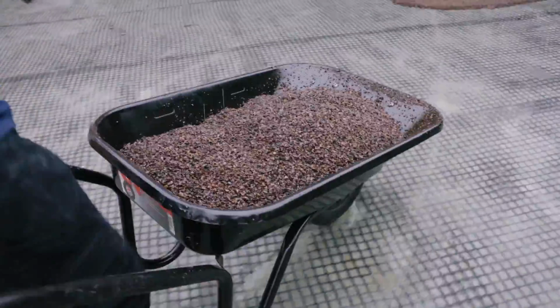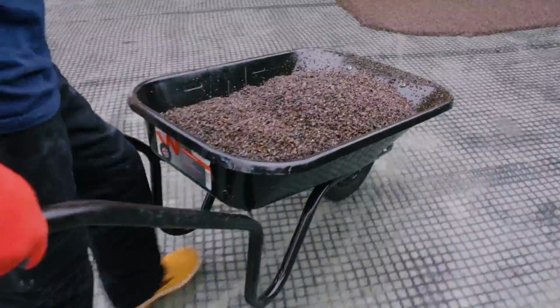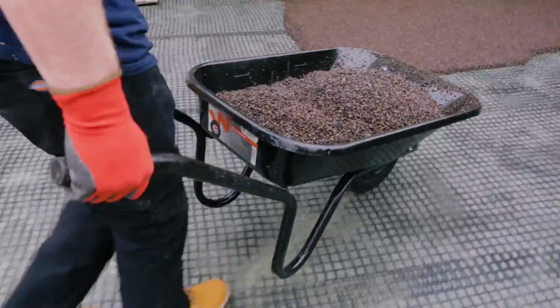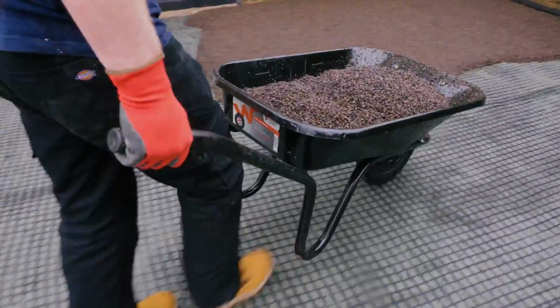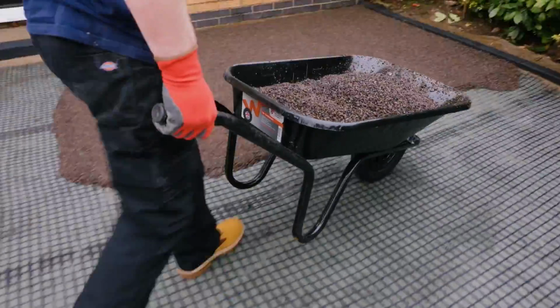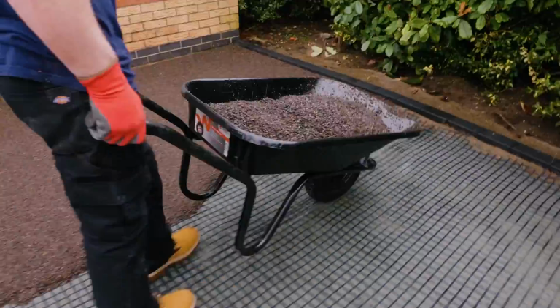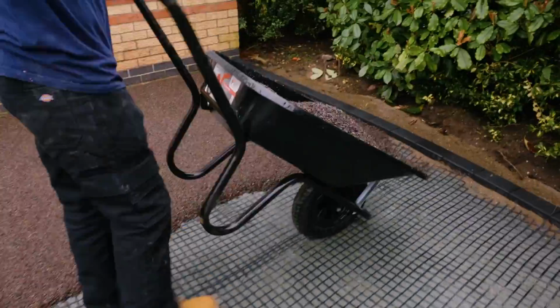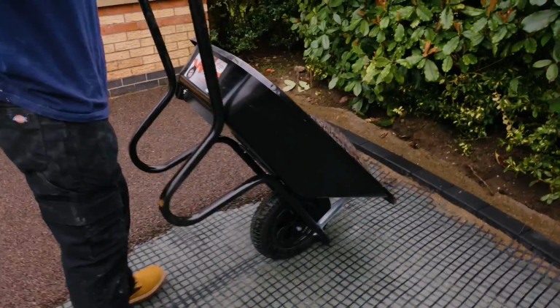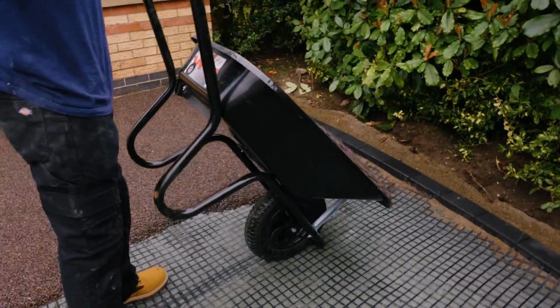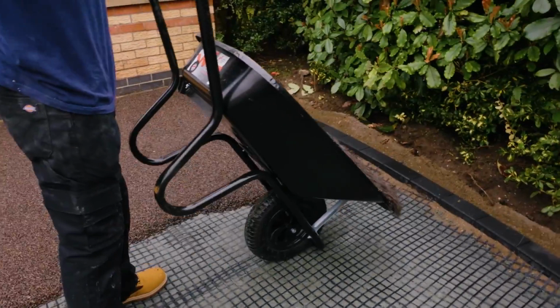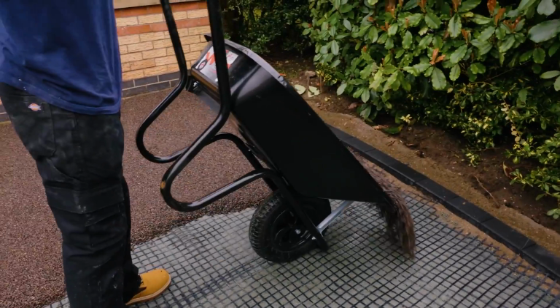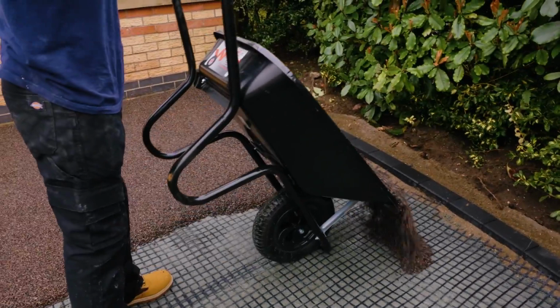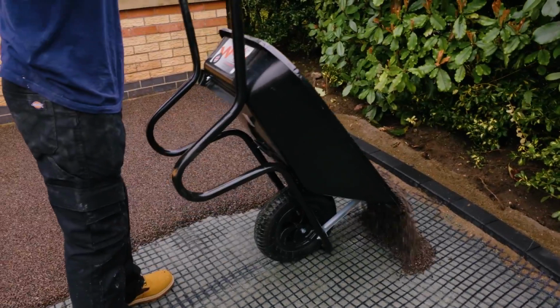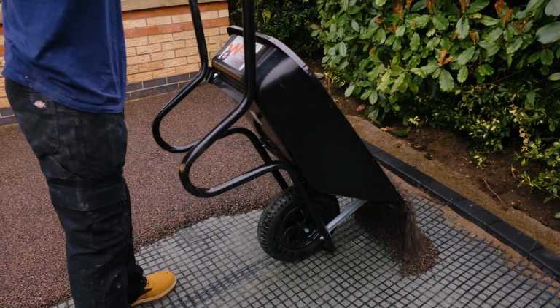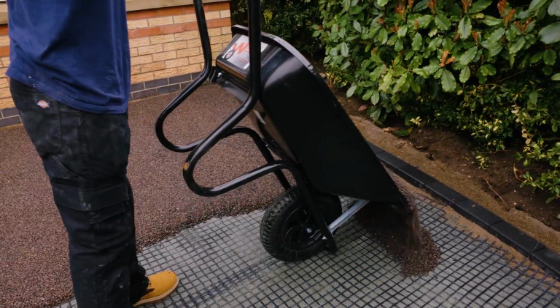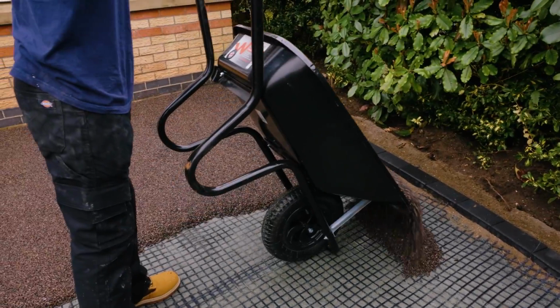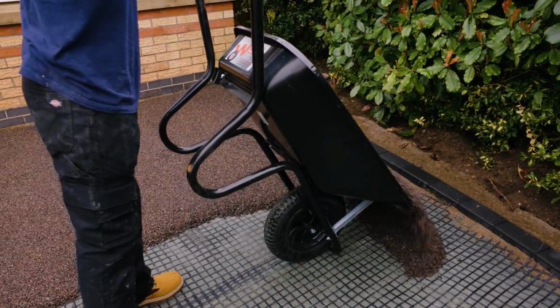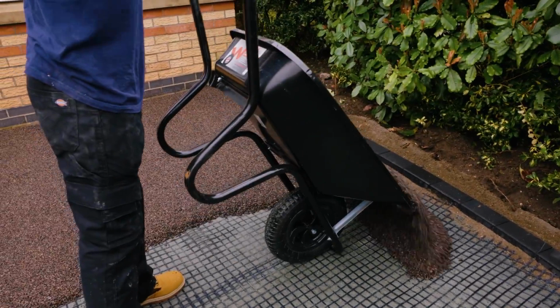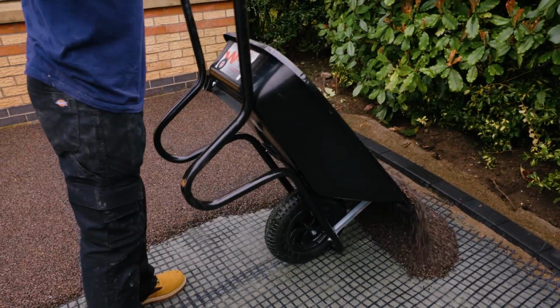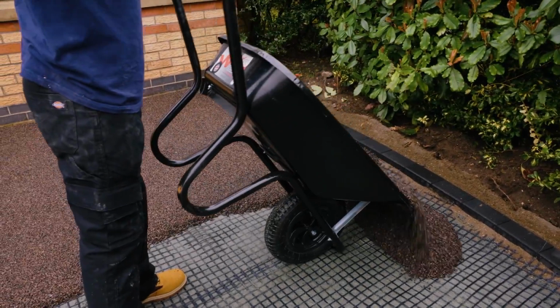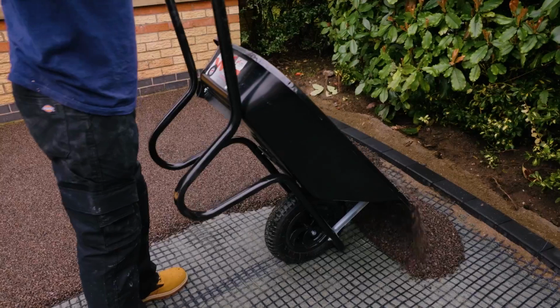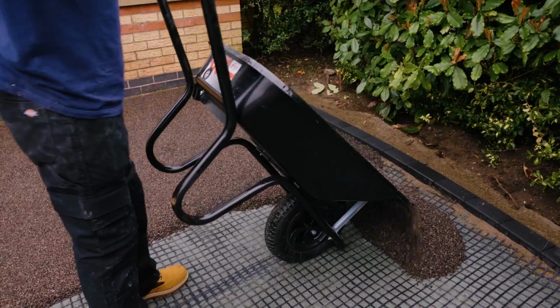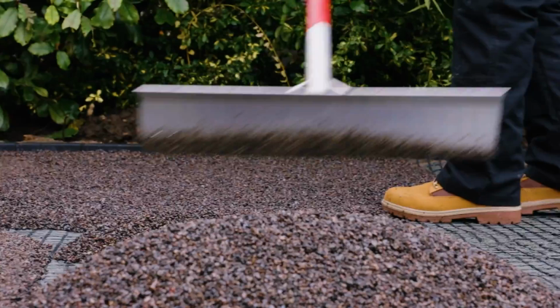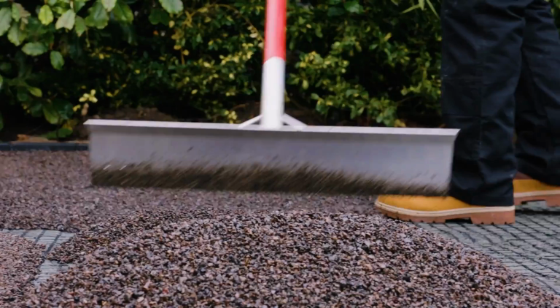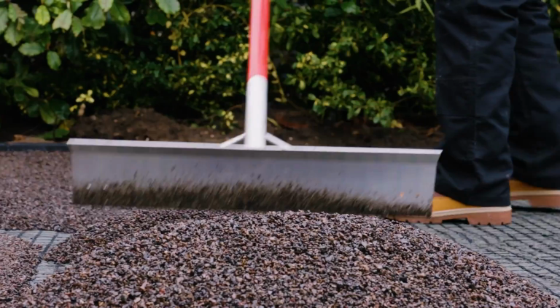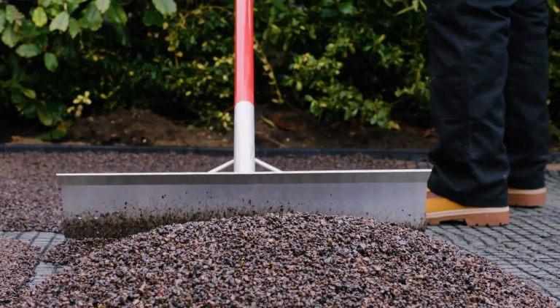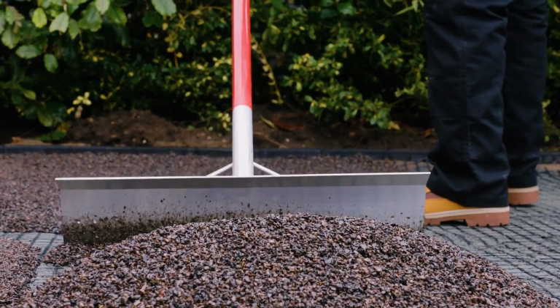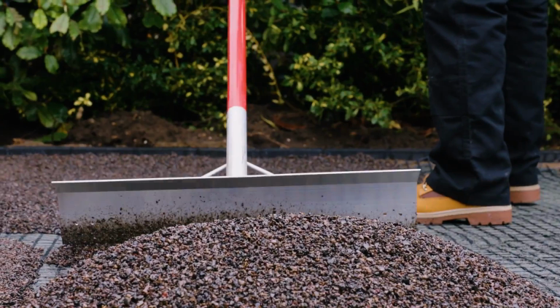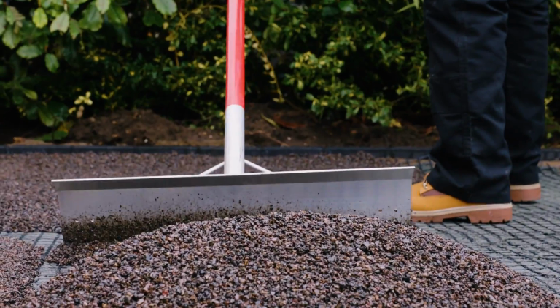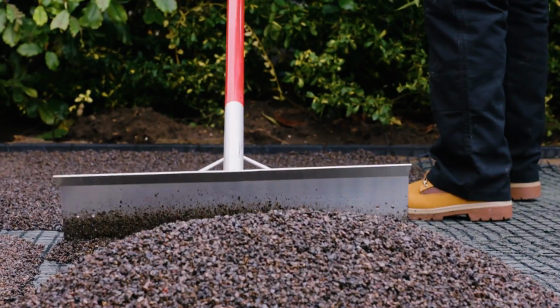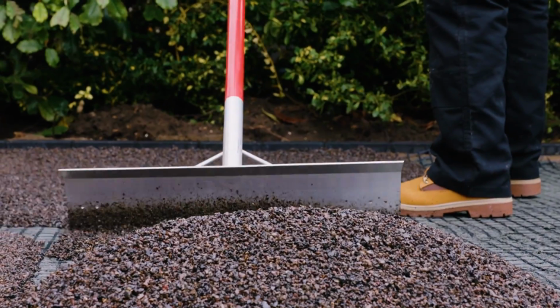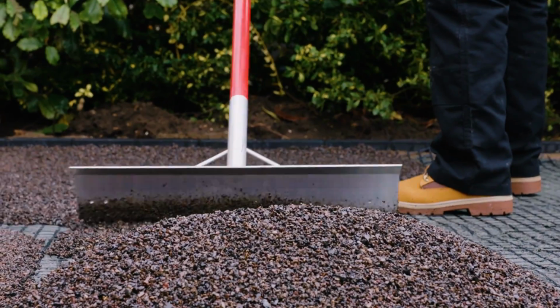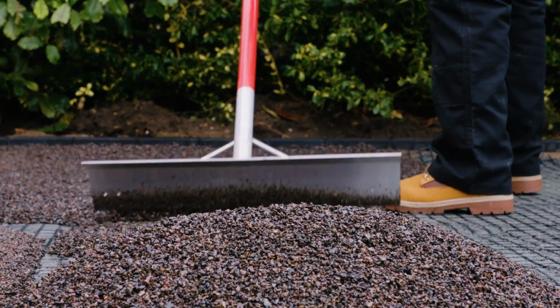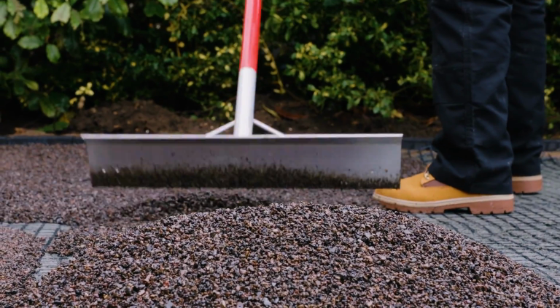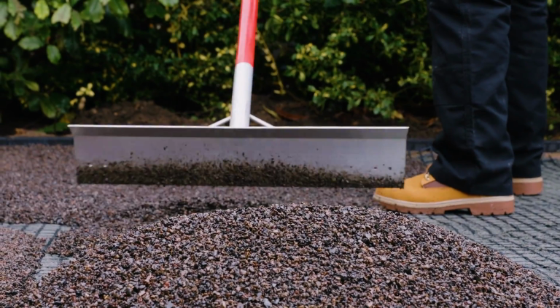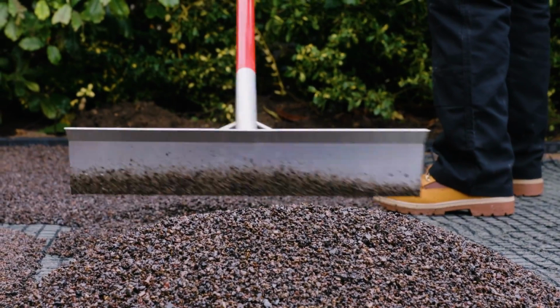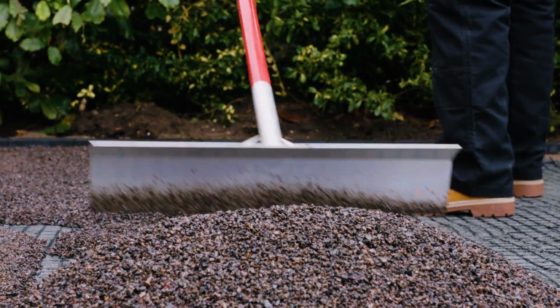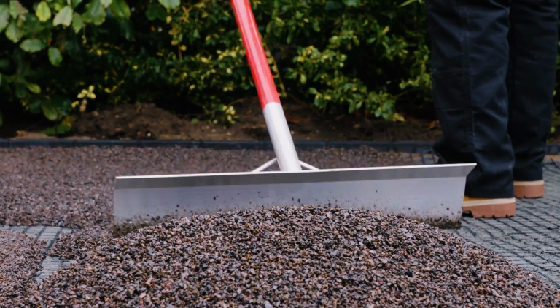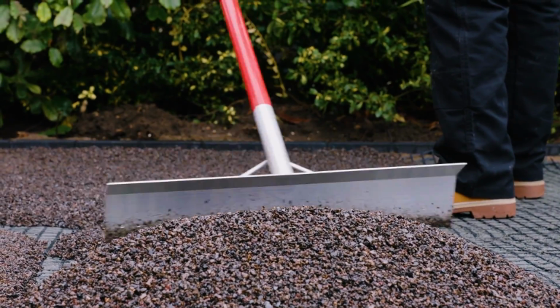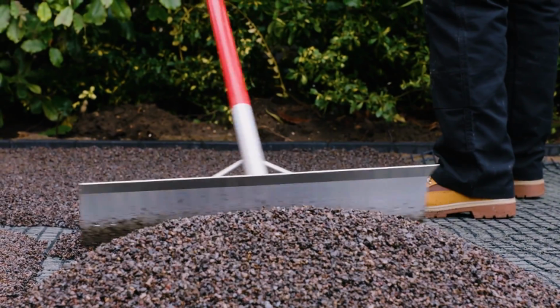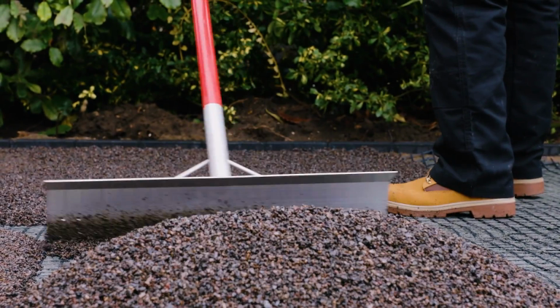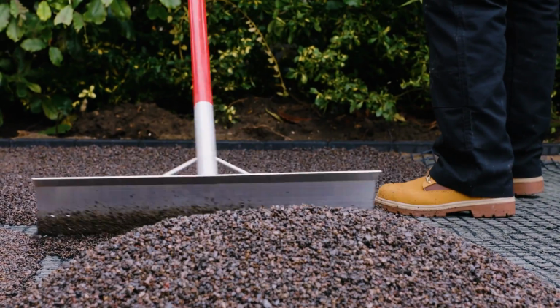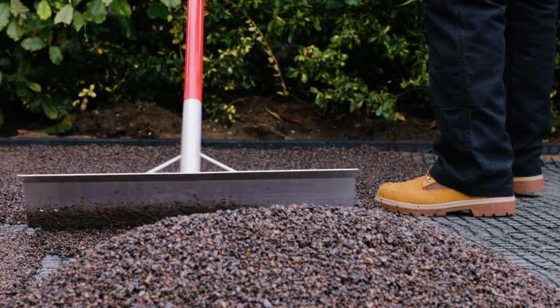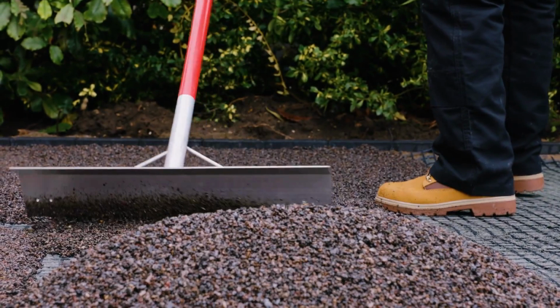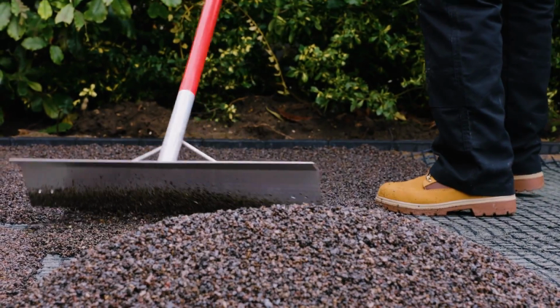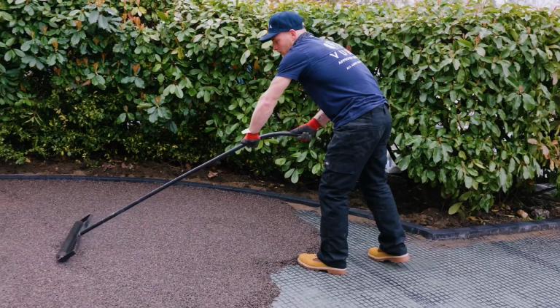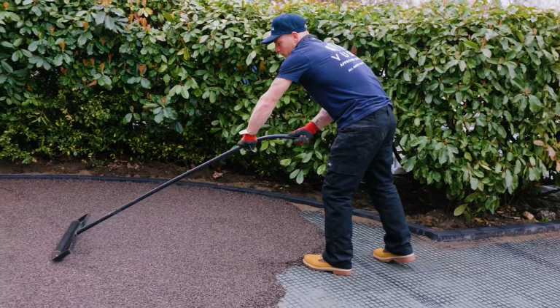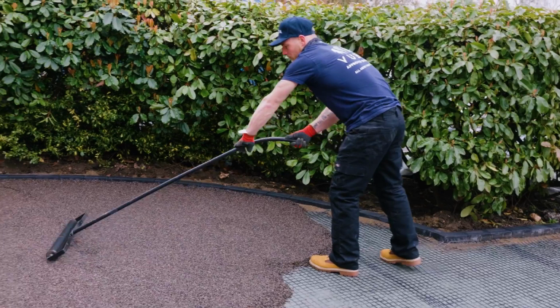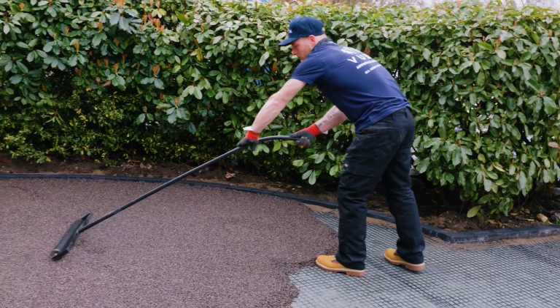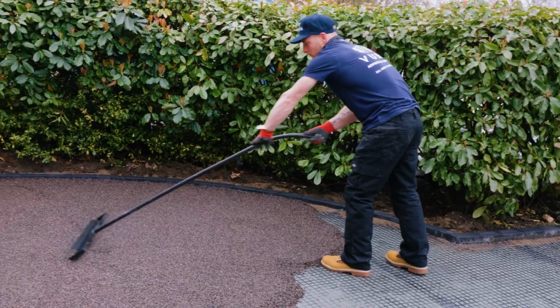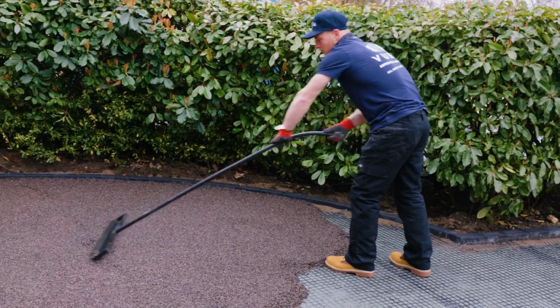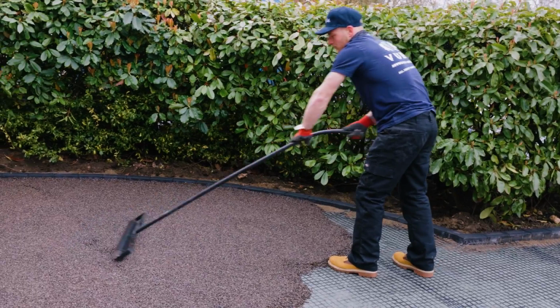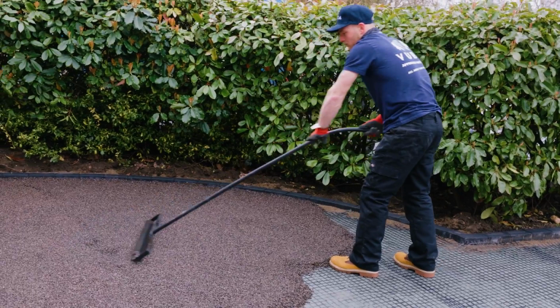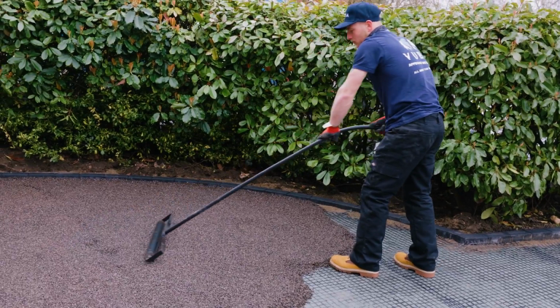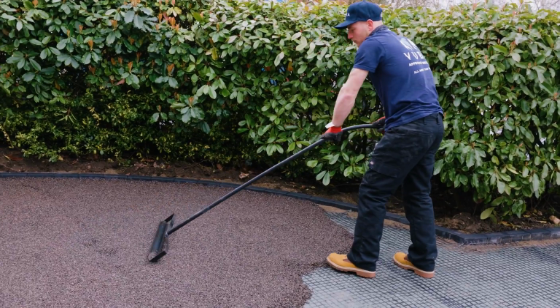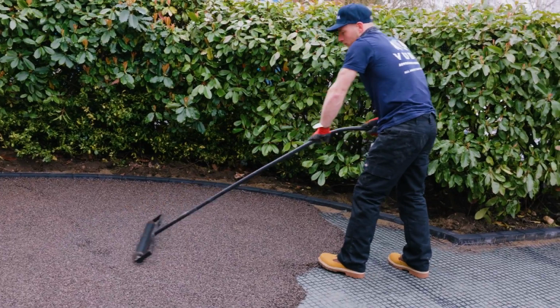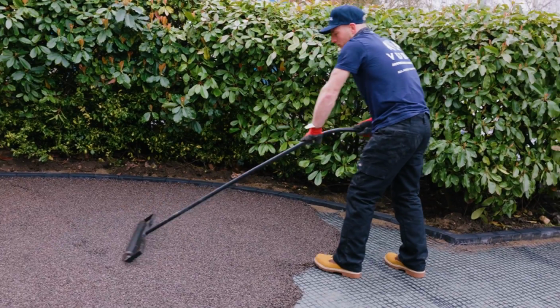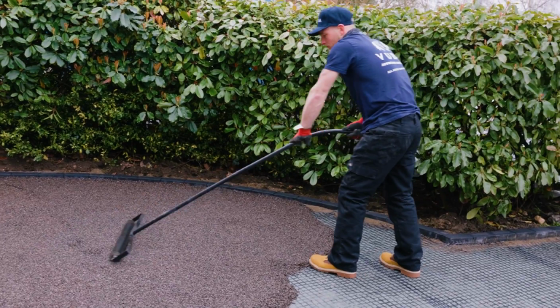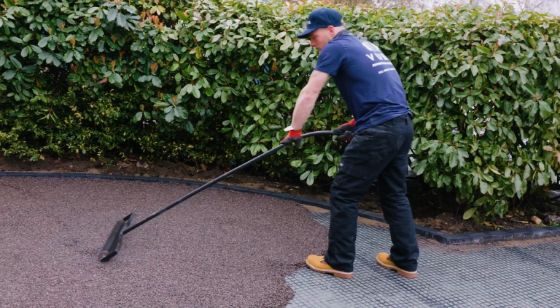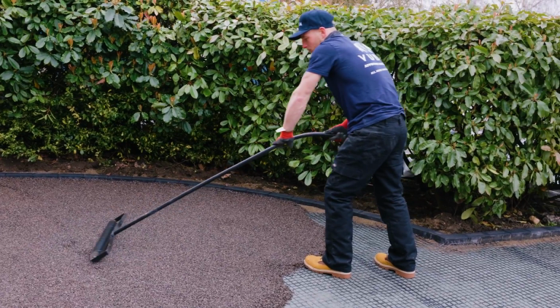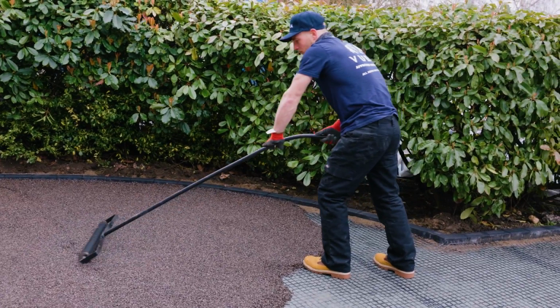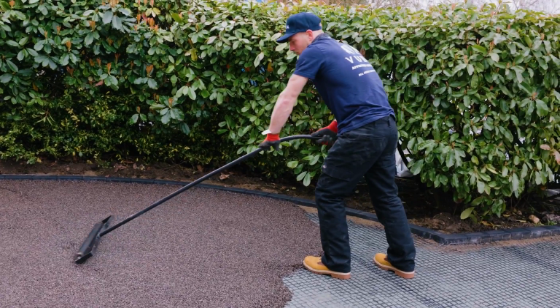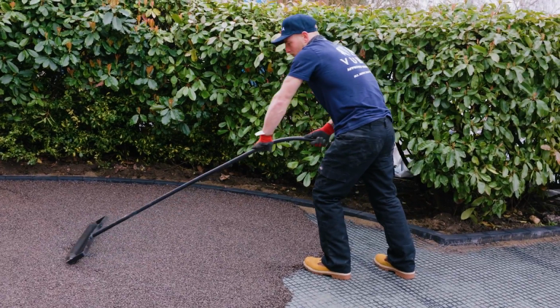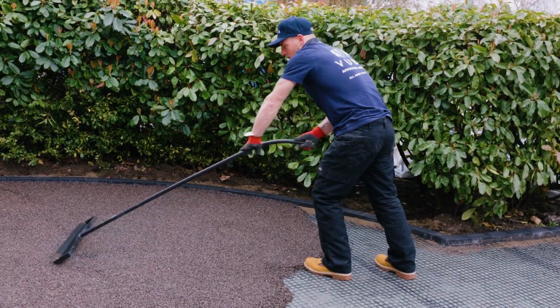Vubamac base is poured out onto the mesh, spread out with a spazzle and finished with a wet pour roller, or one of our new Vubamac rollers.